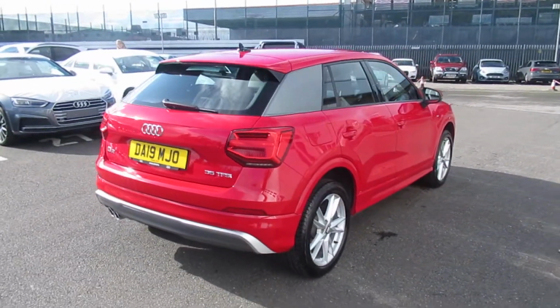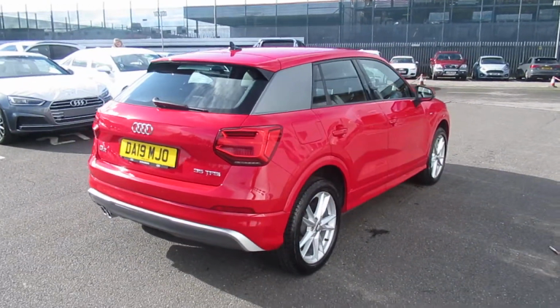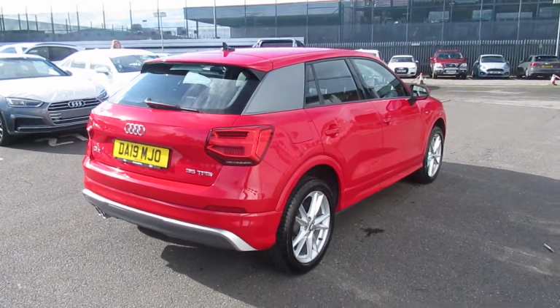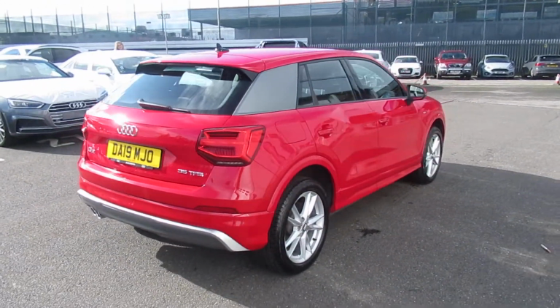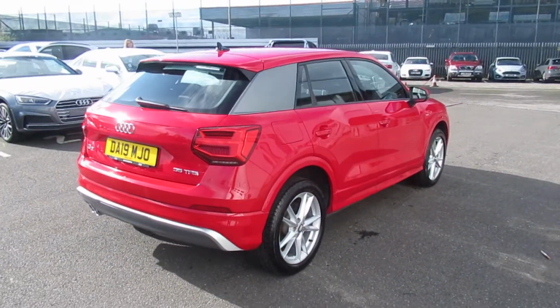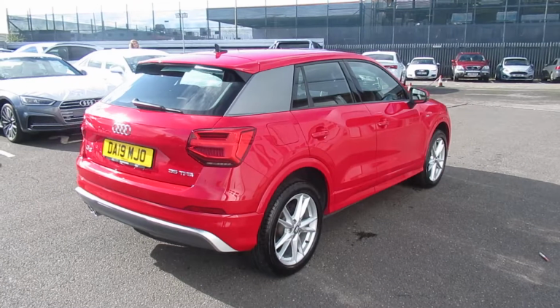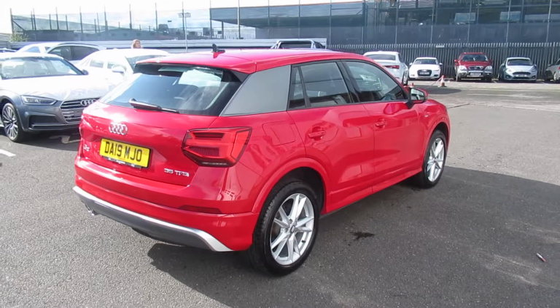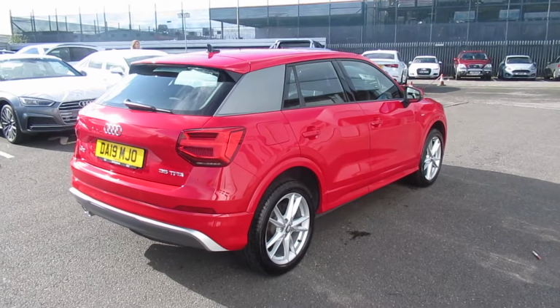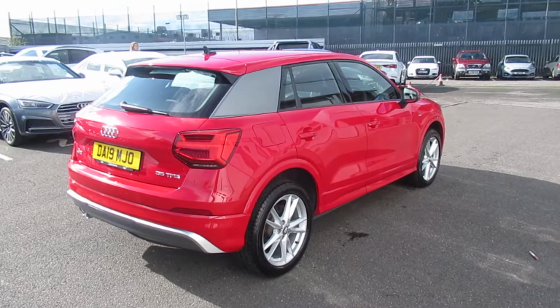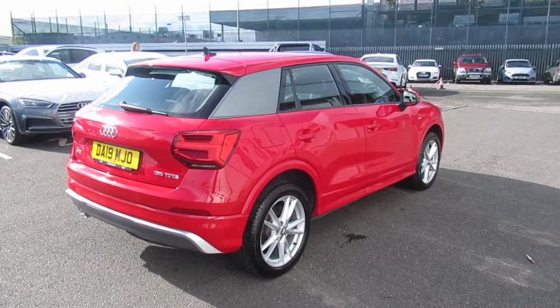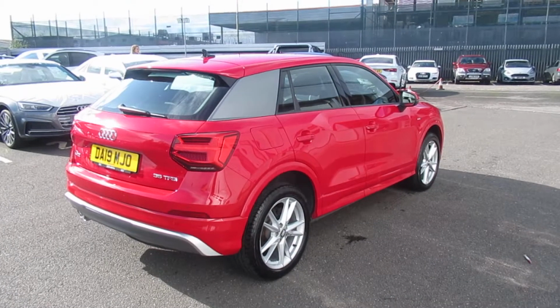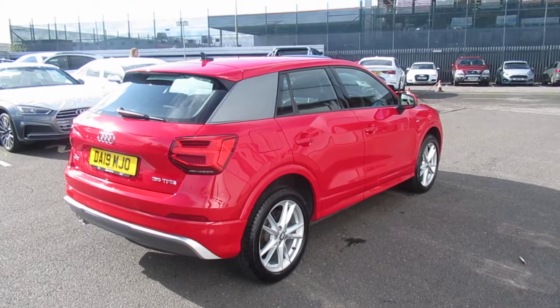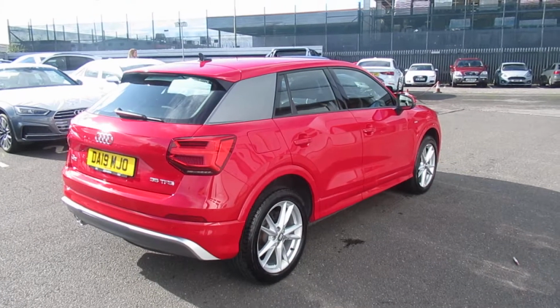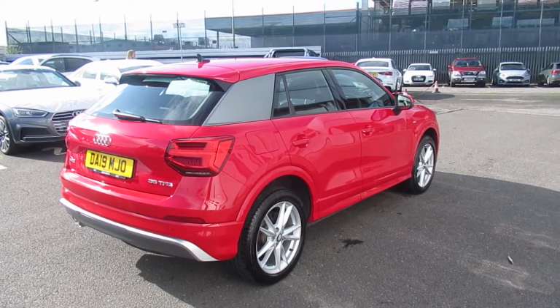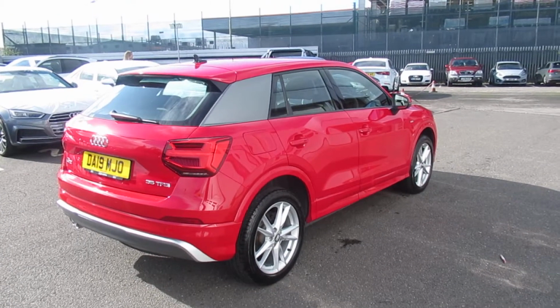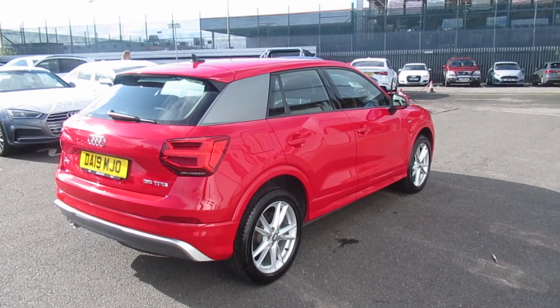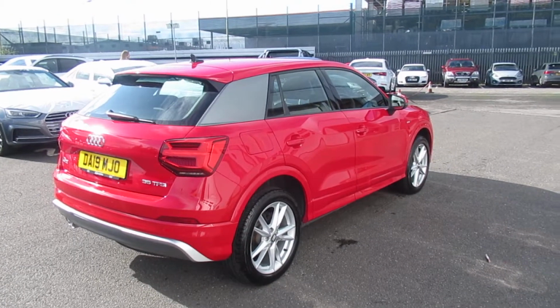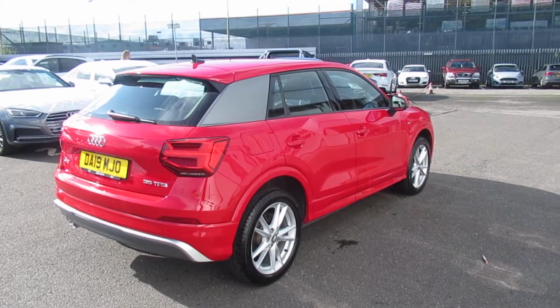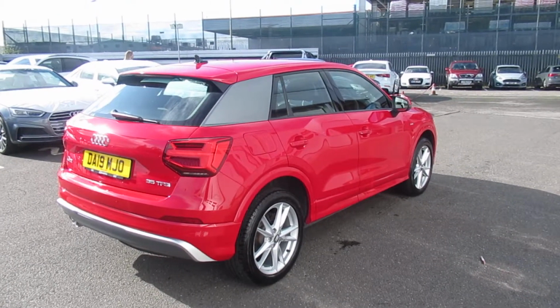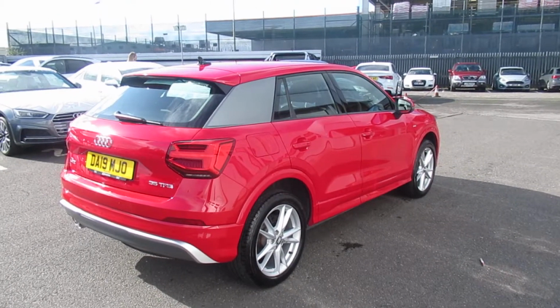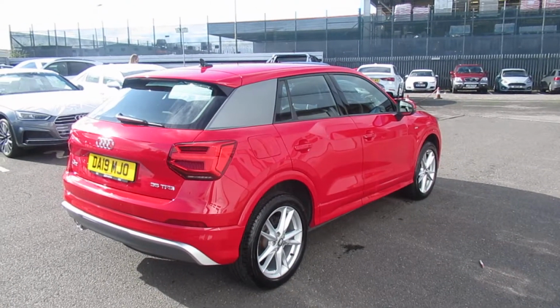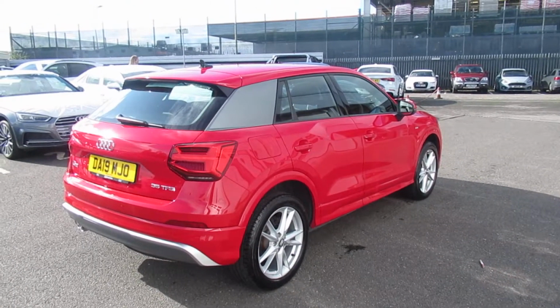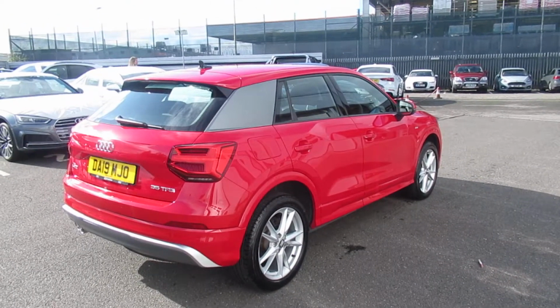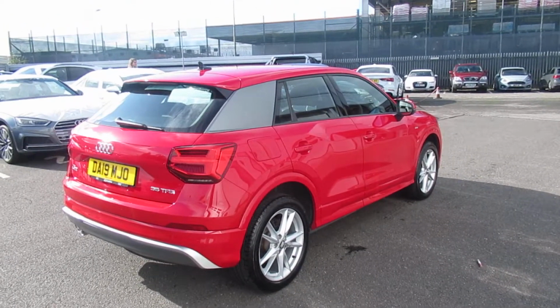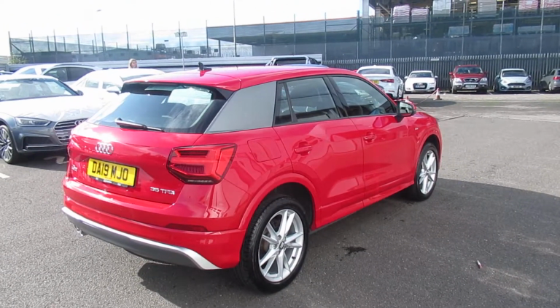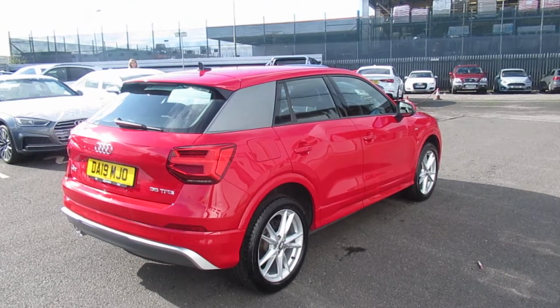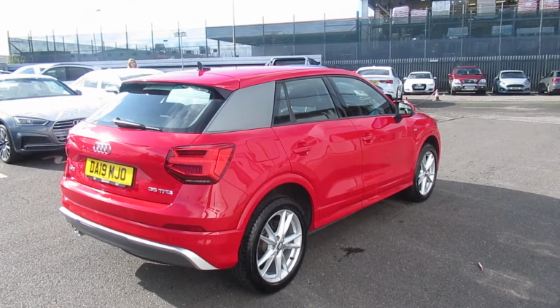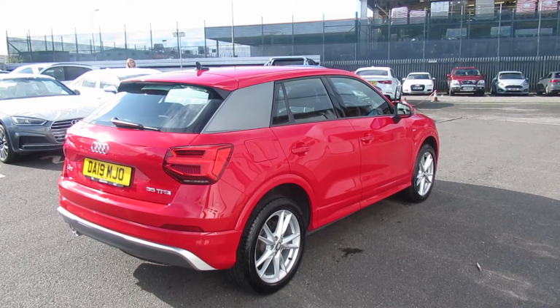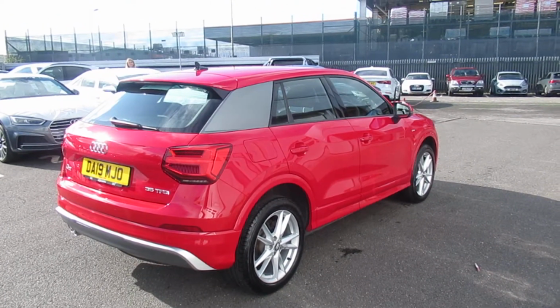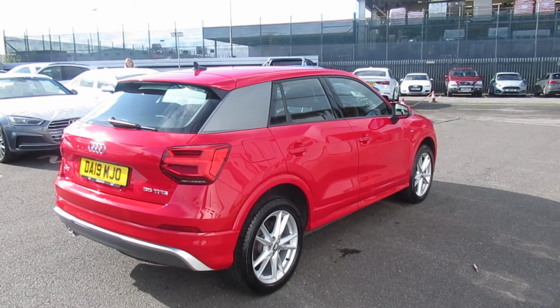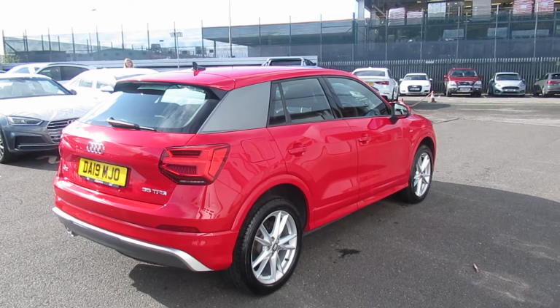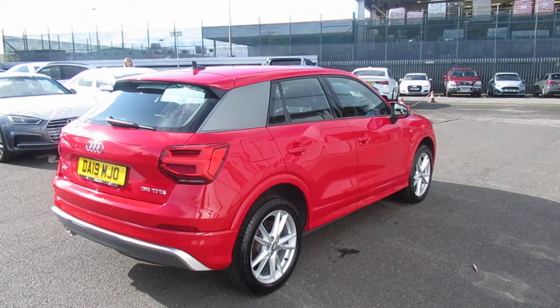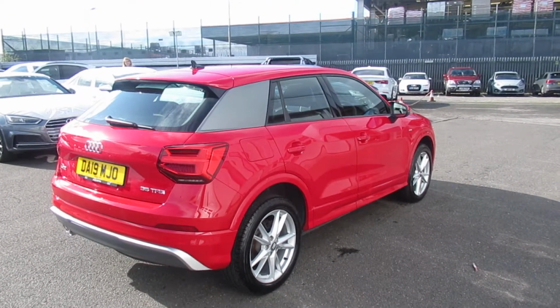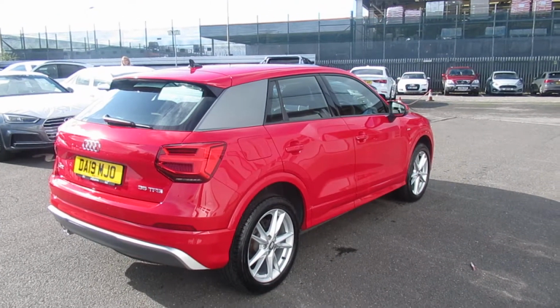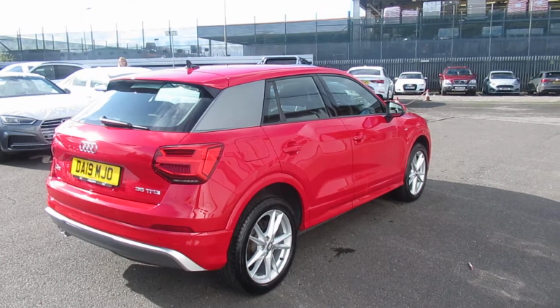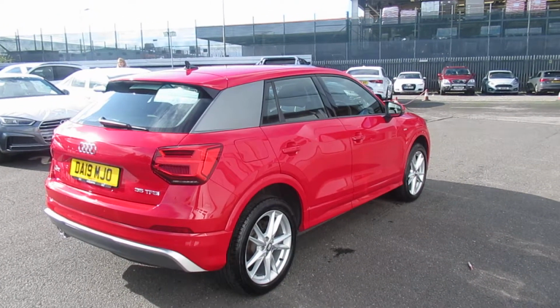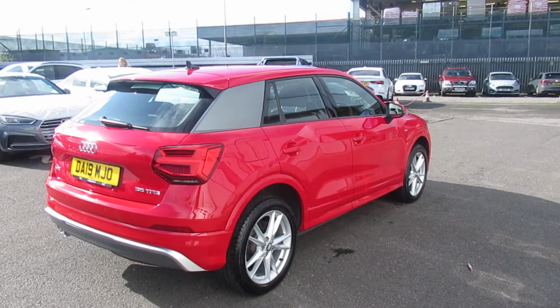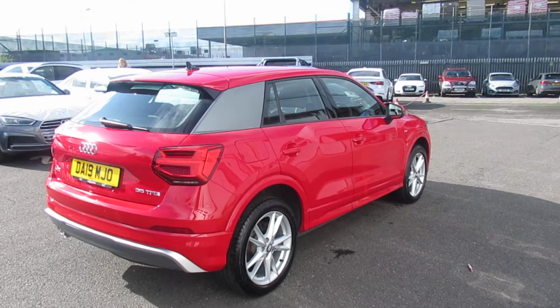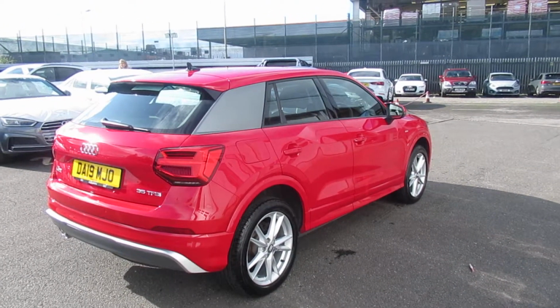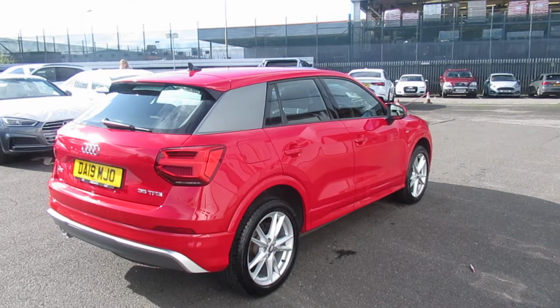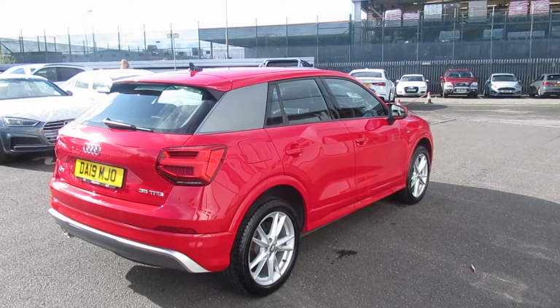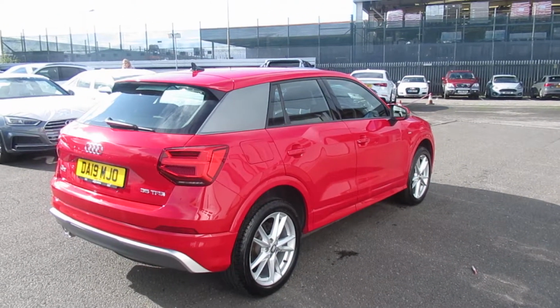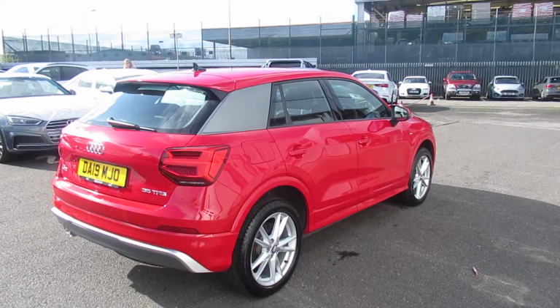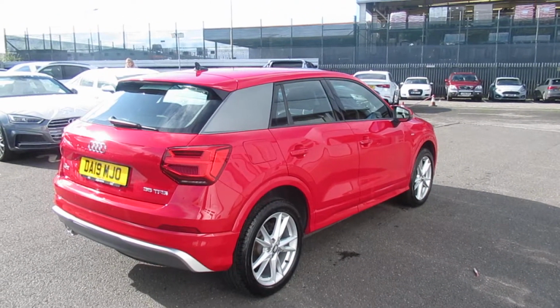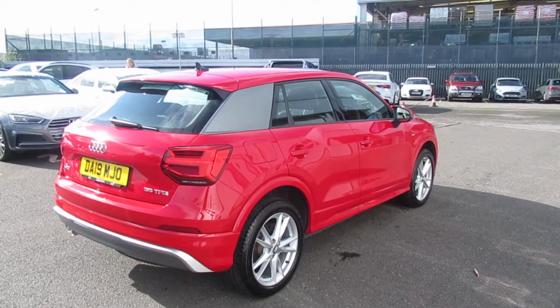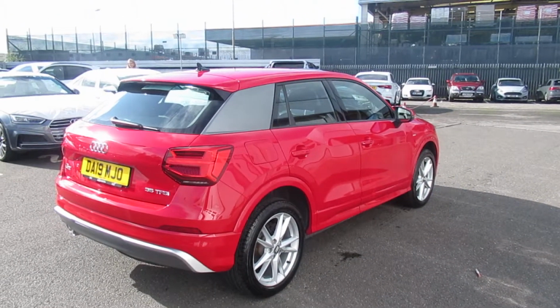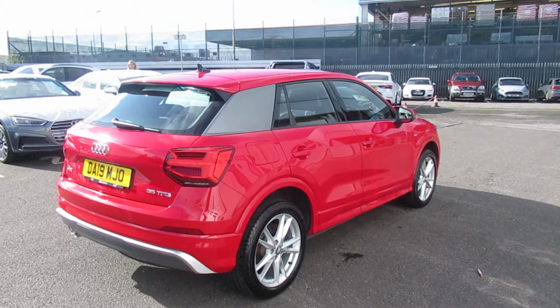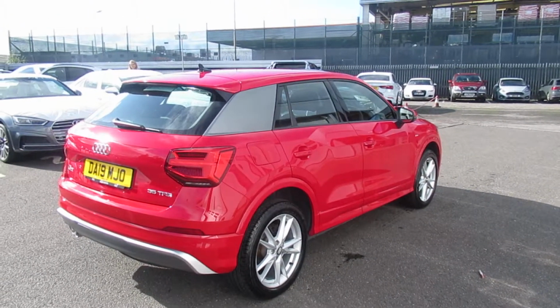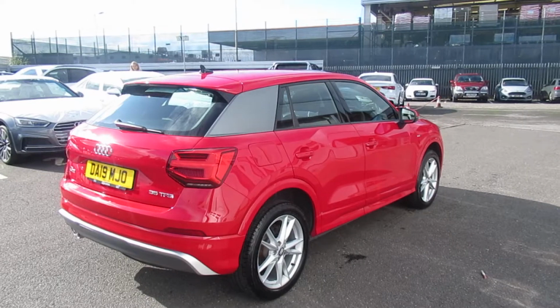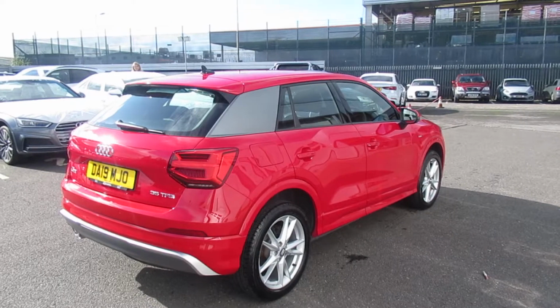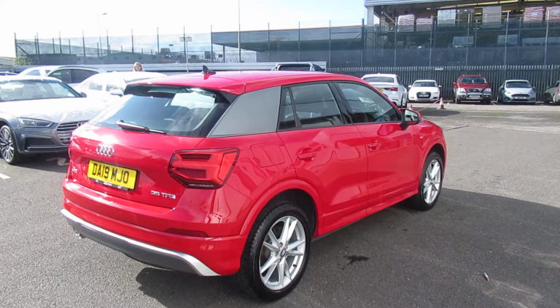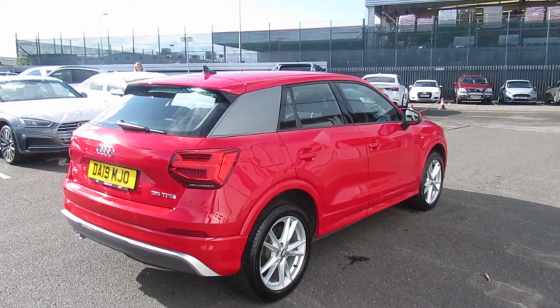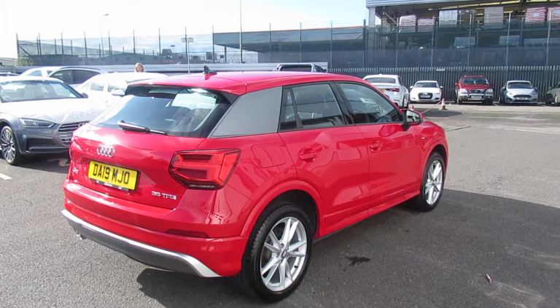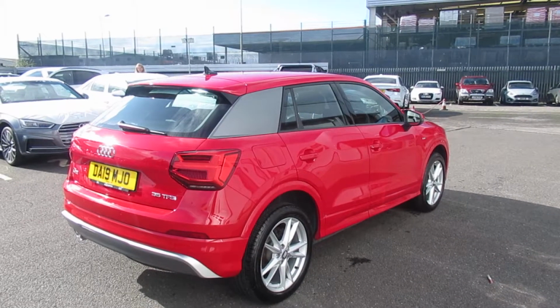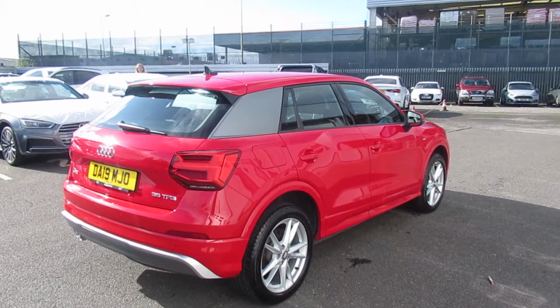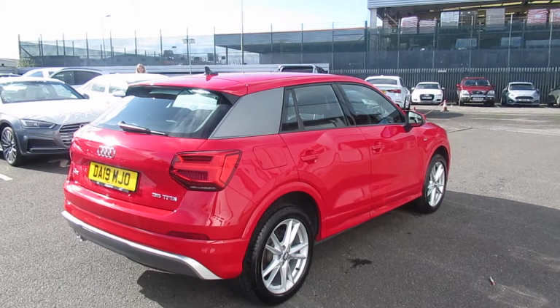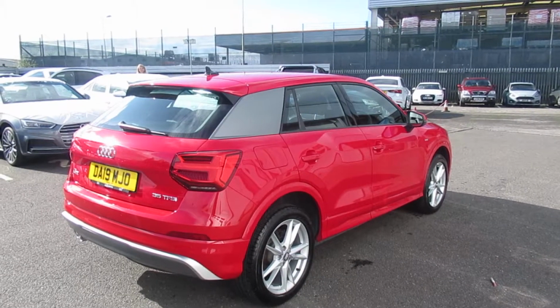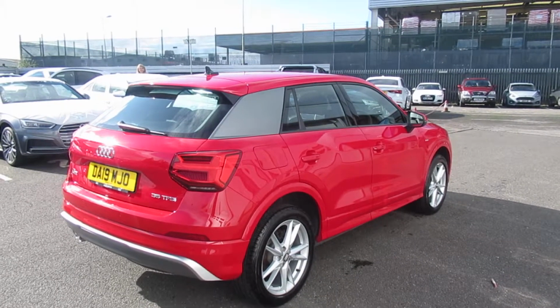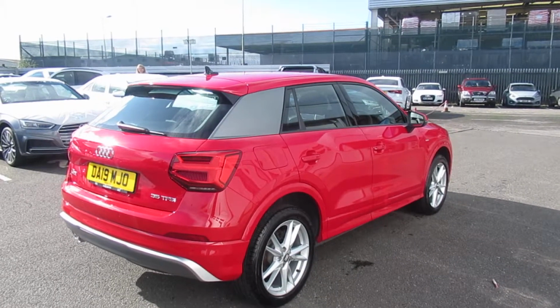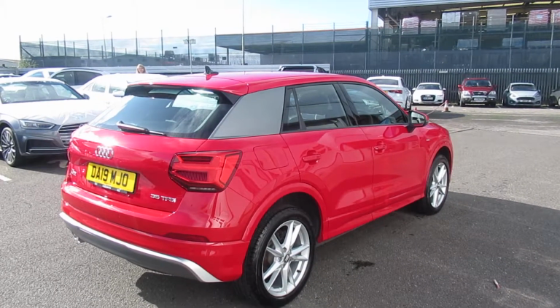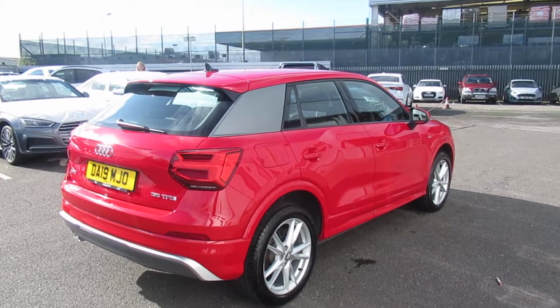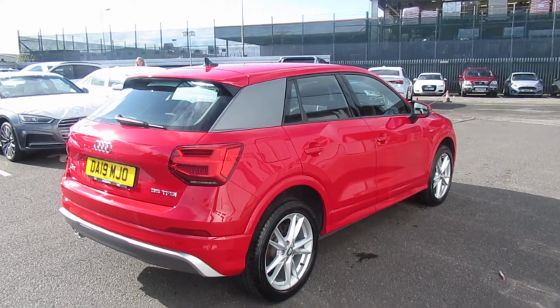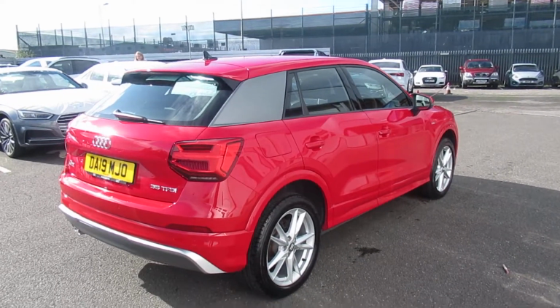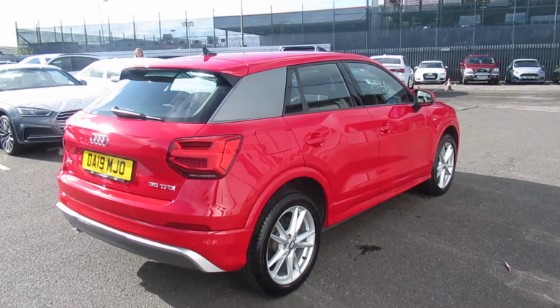This is an Audi approved used vehicle, so you will get the 145-point check, a minimum of one year's warranty, and a minimum of one year's roadside assistance.